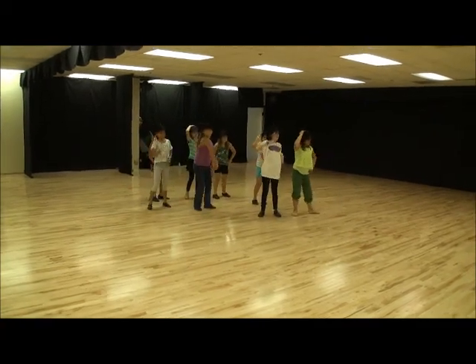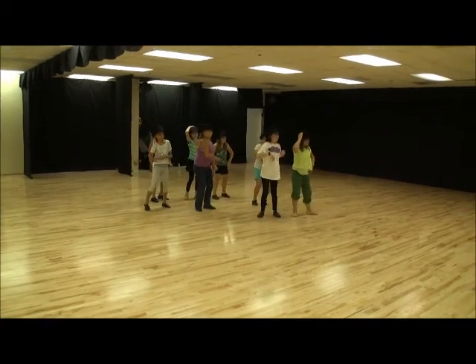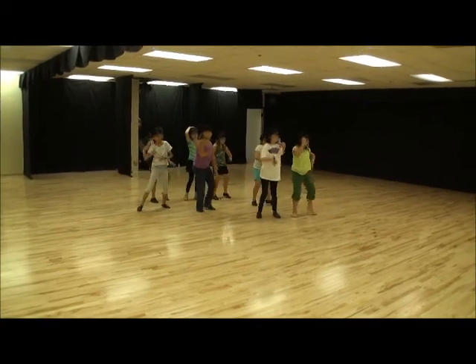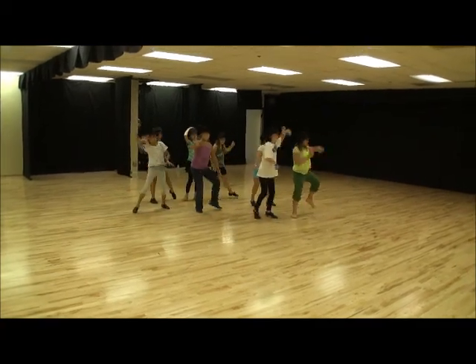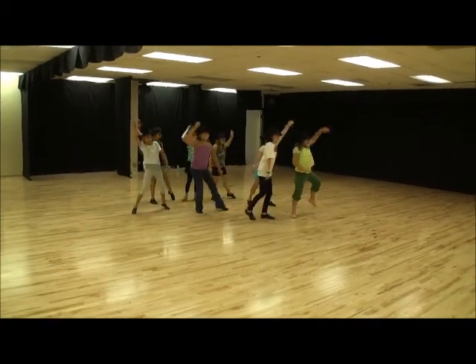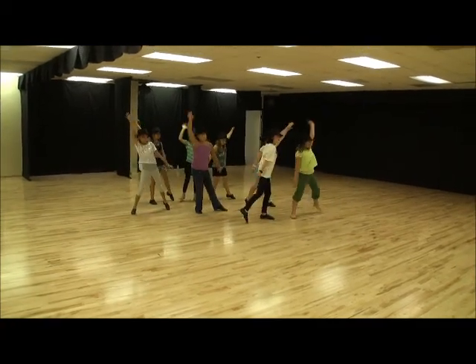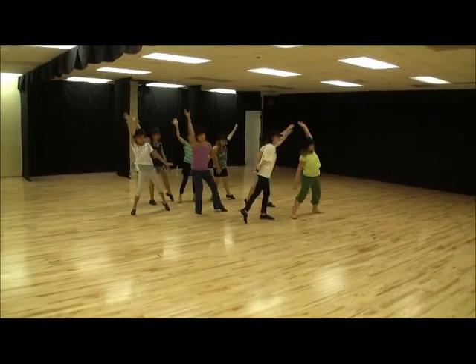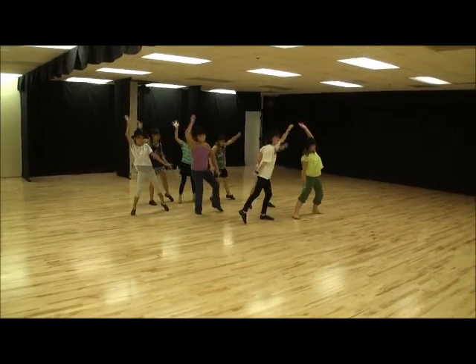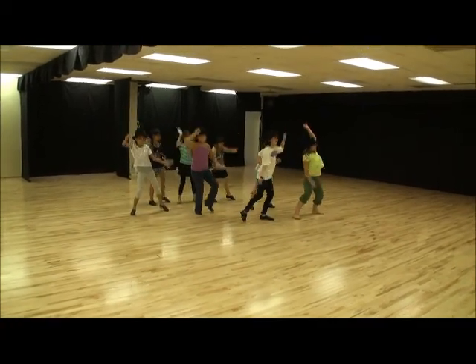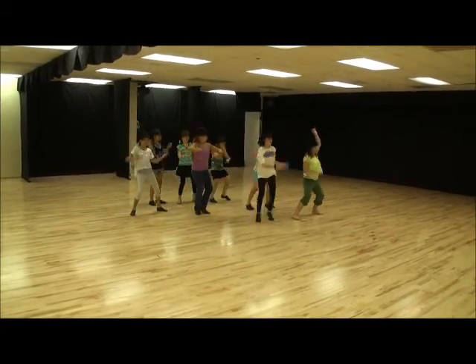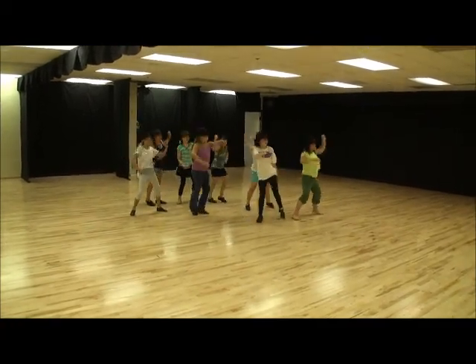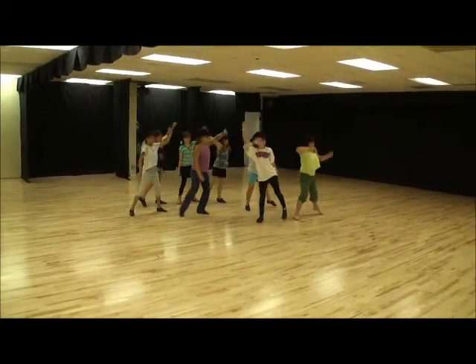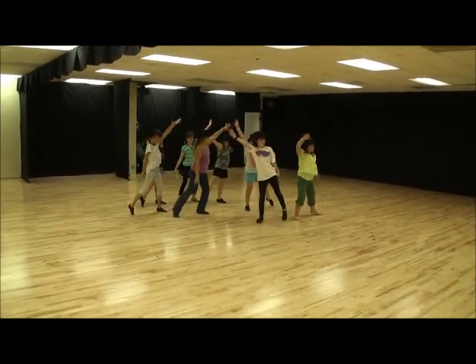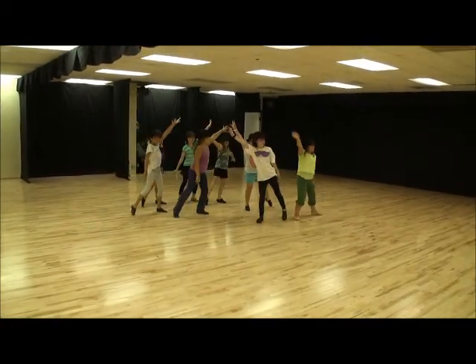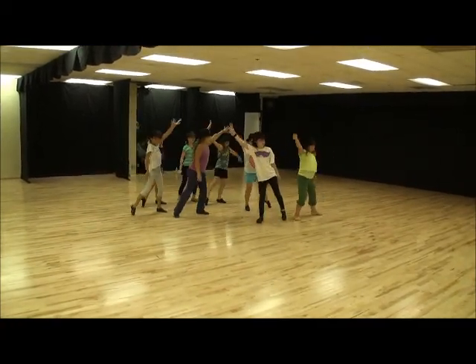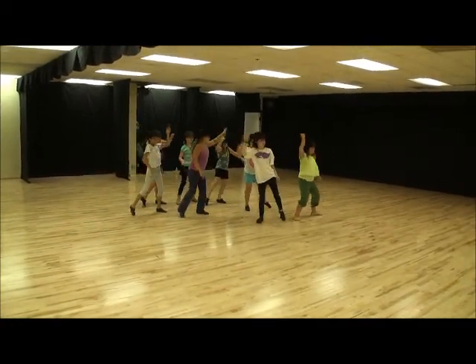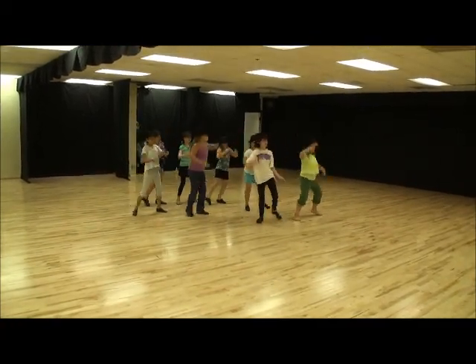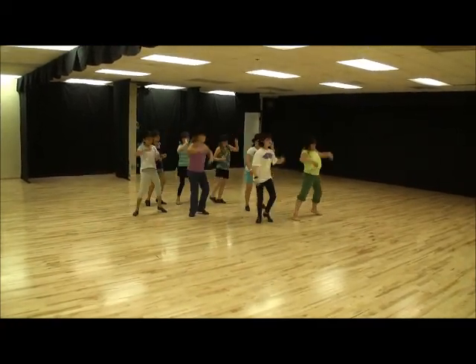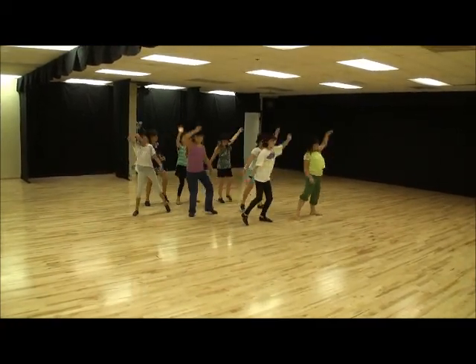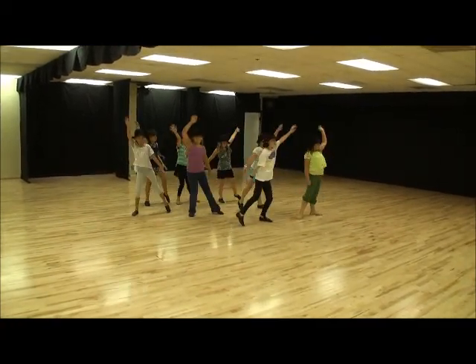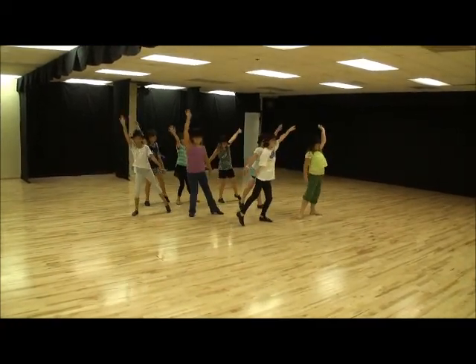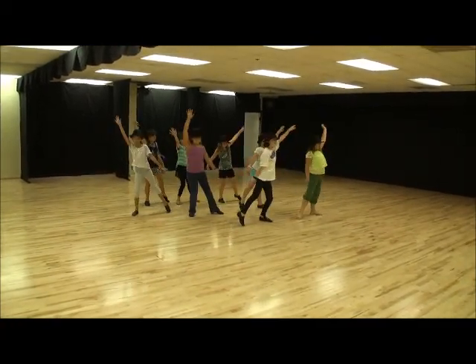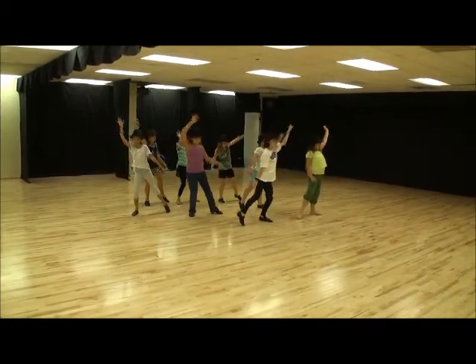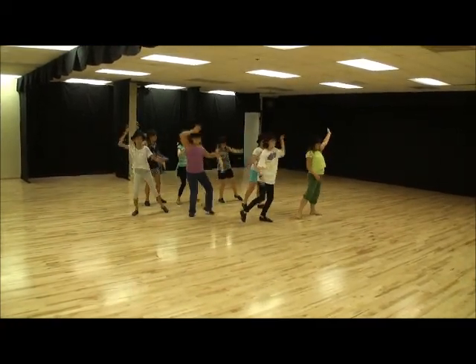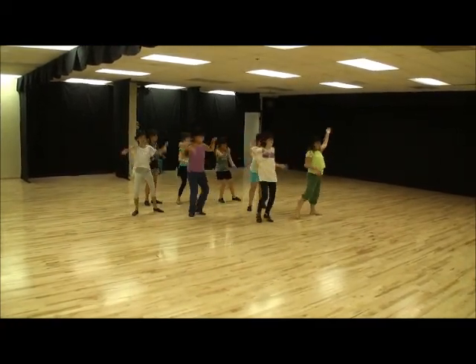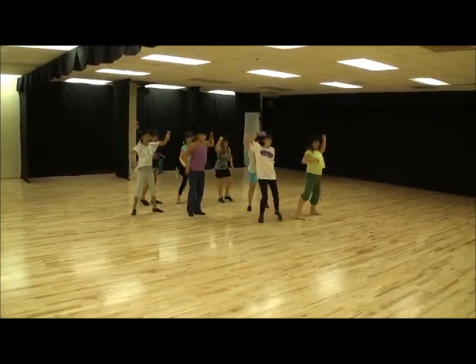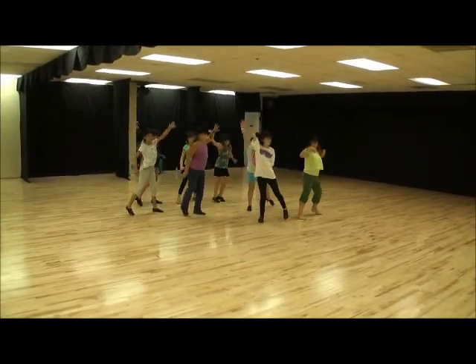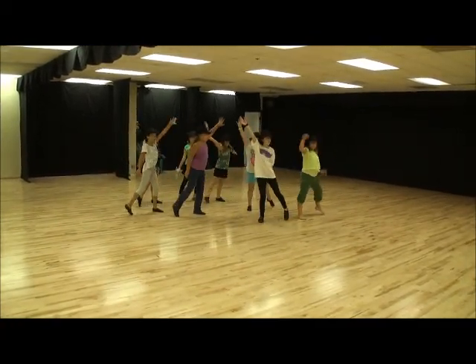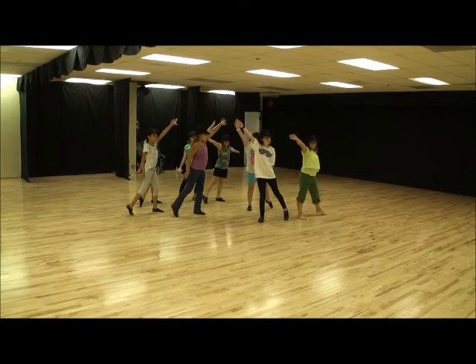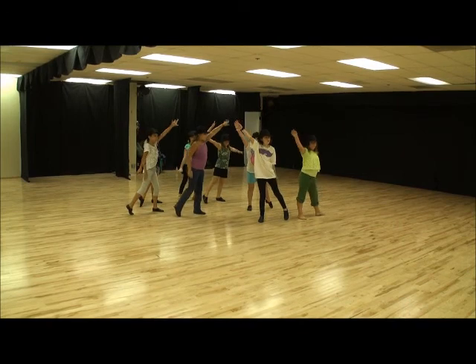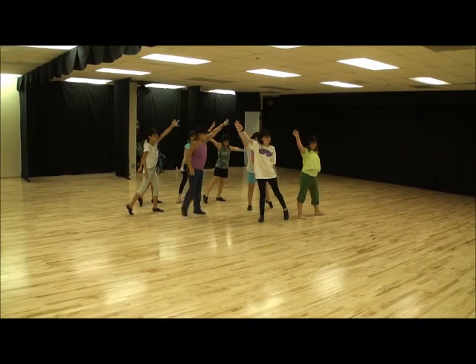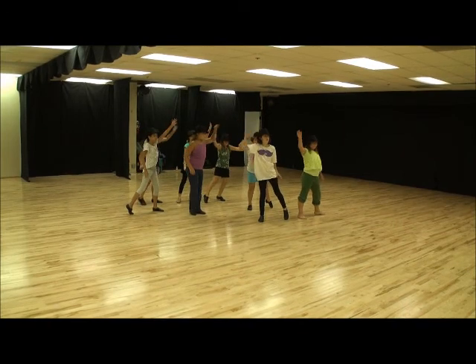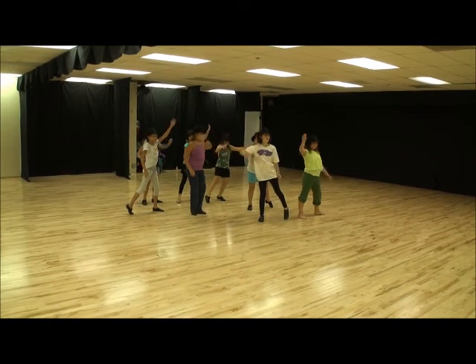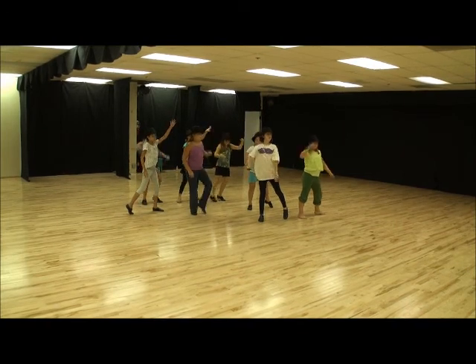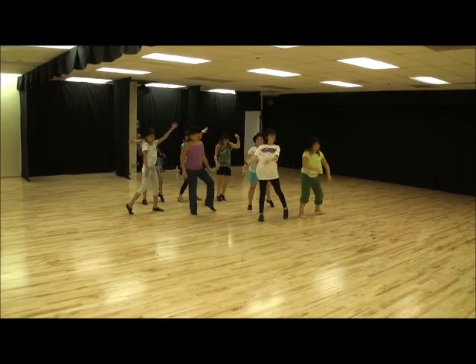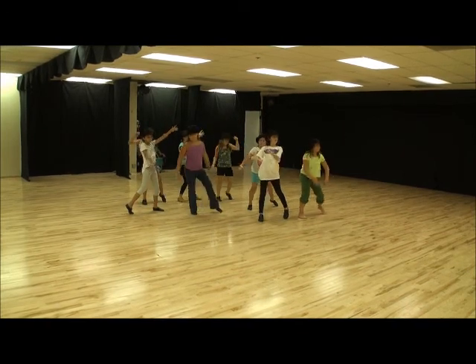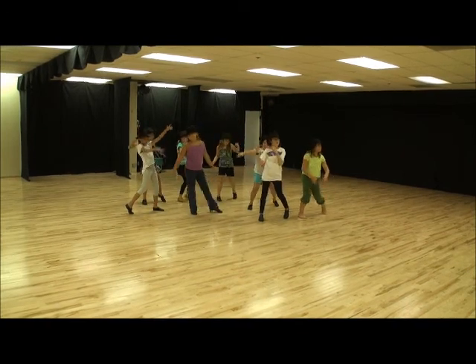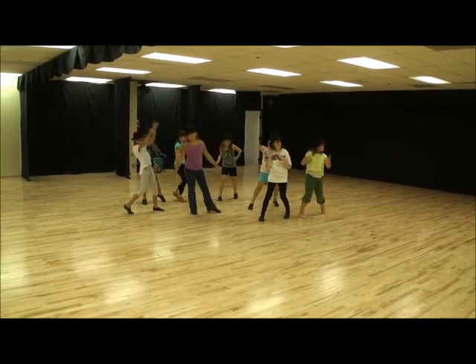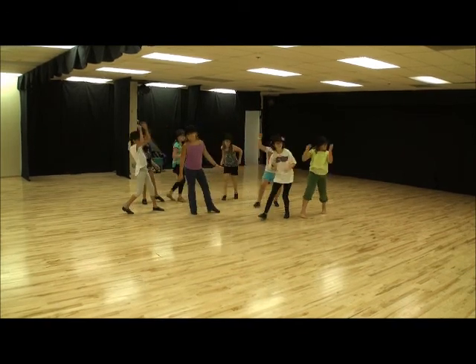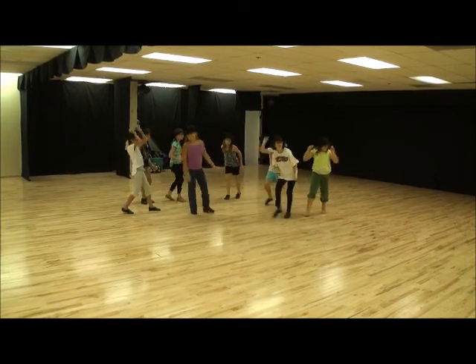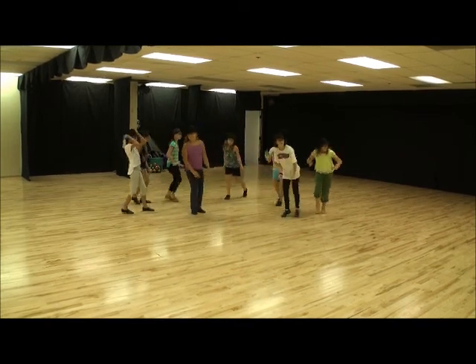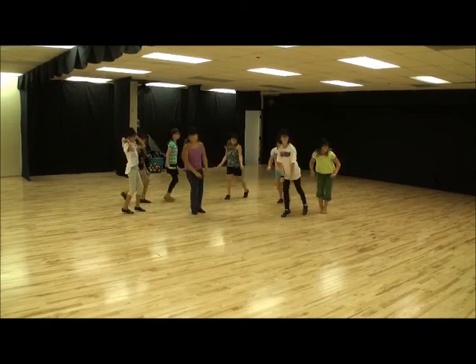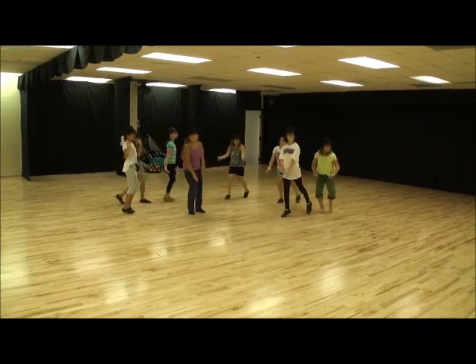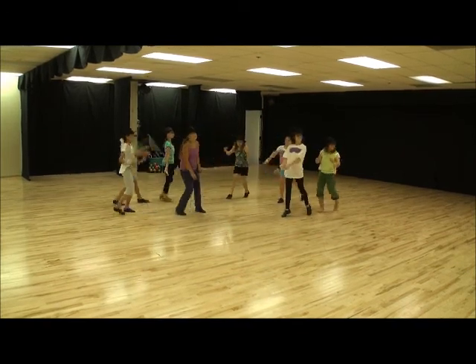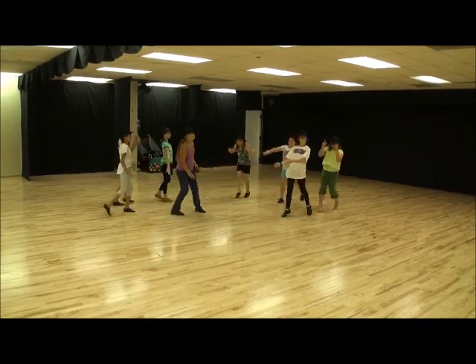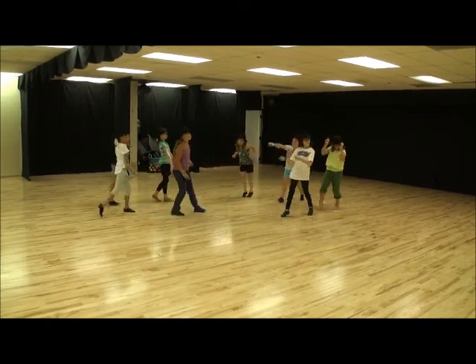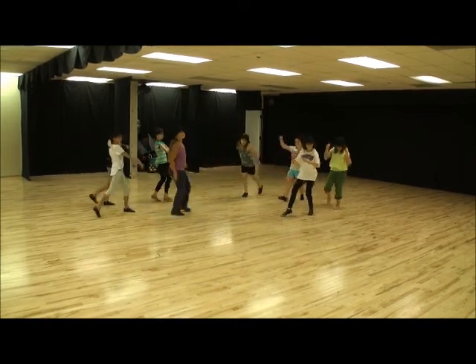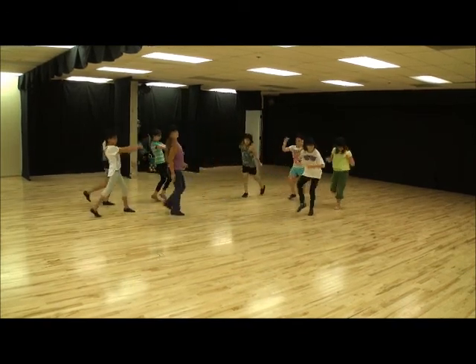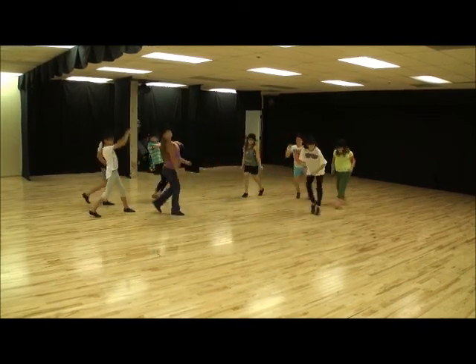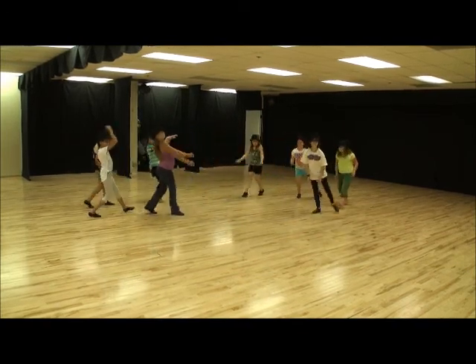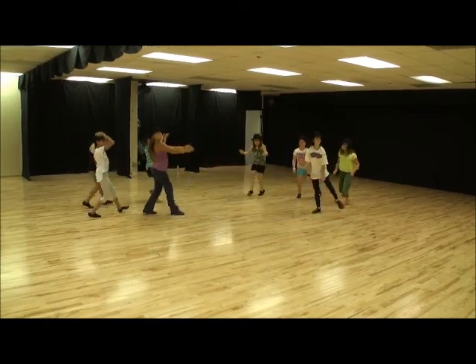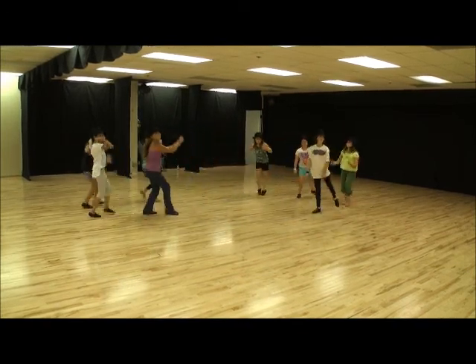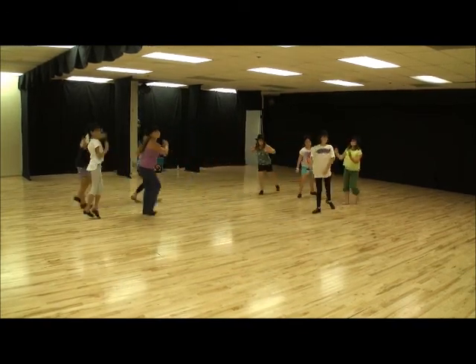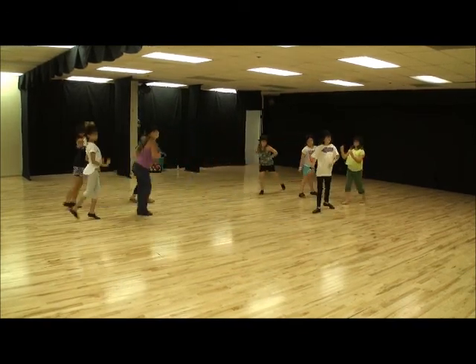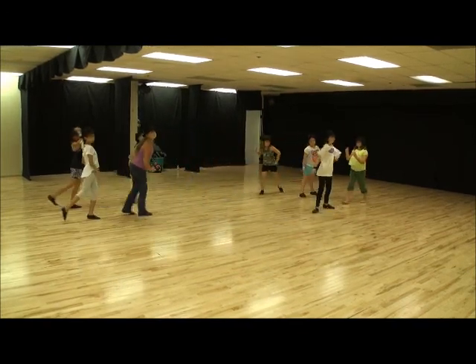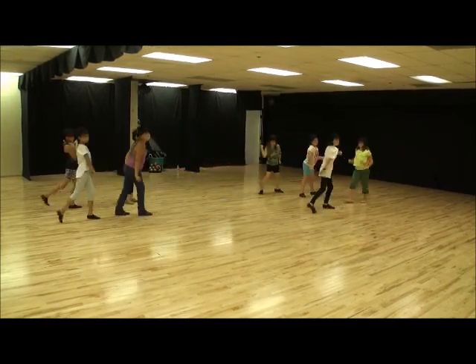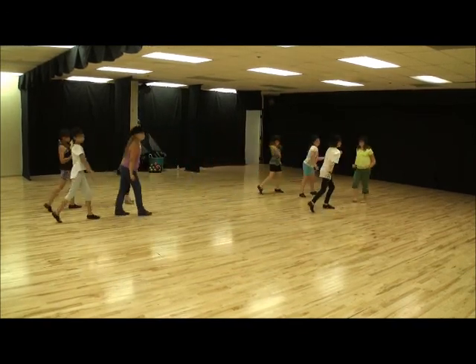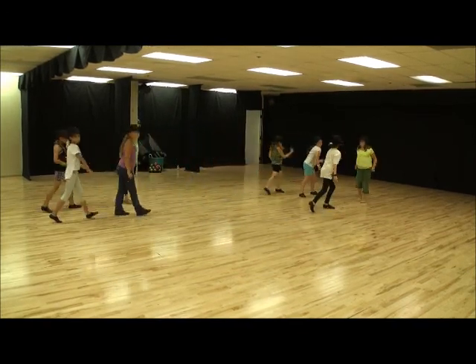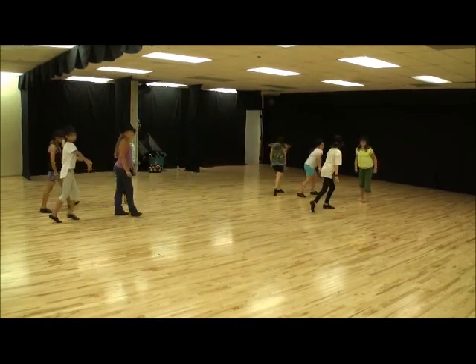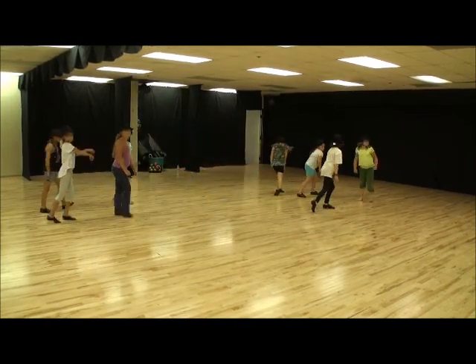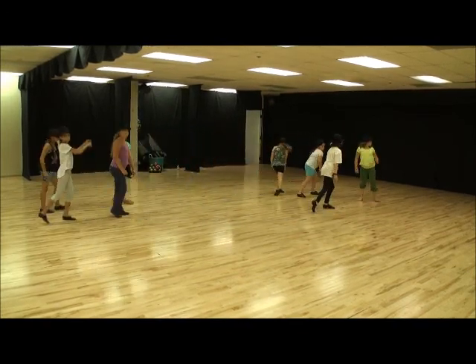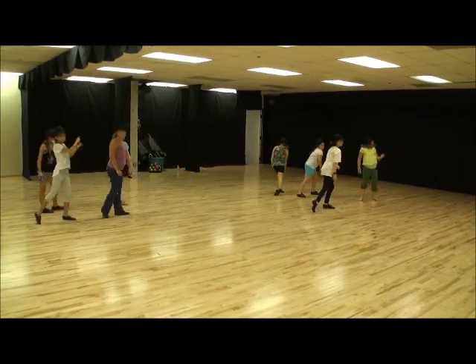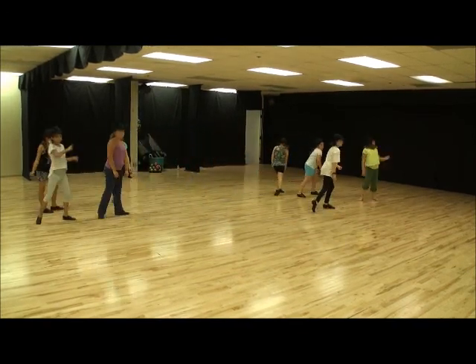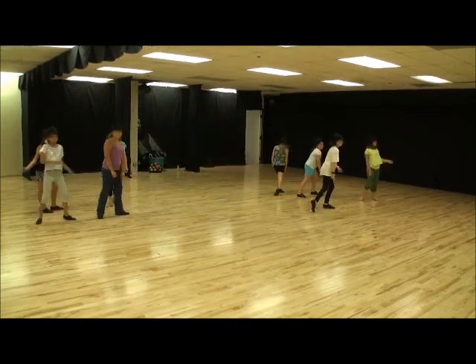Here we go. Jazz hands, feet. Go. Hold. Here we go. Chest pop.